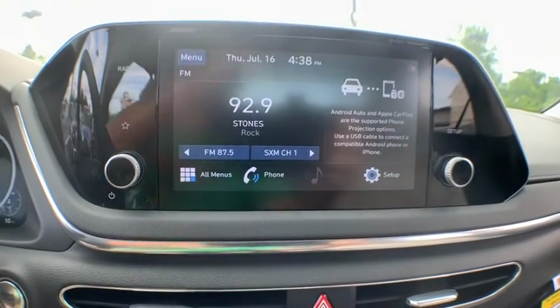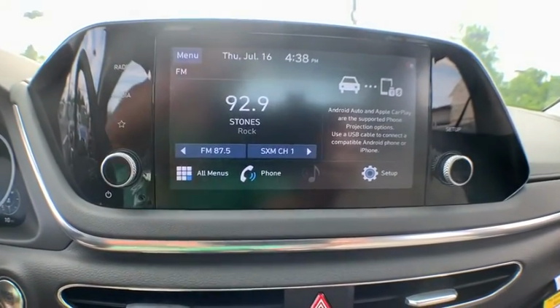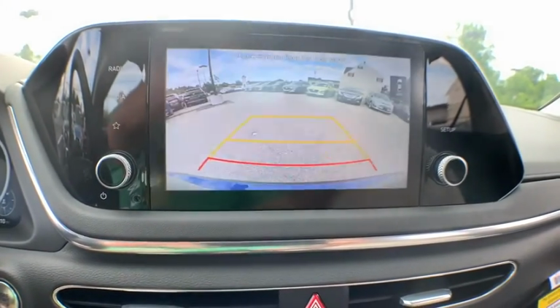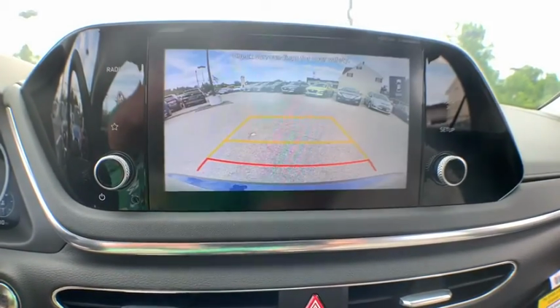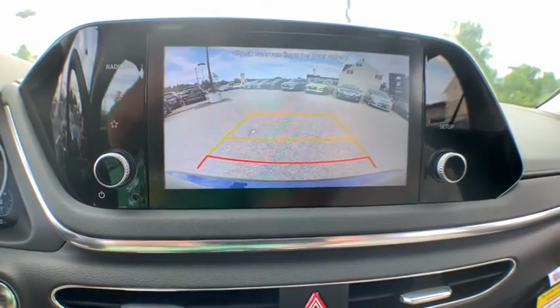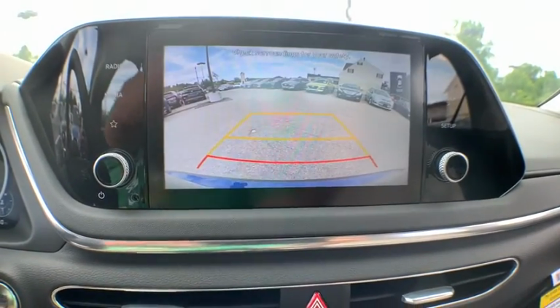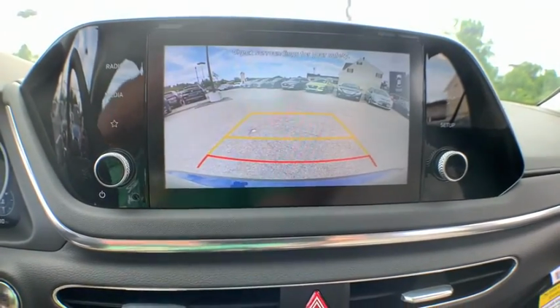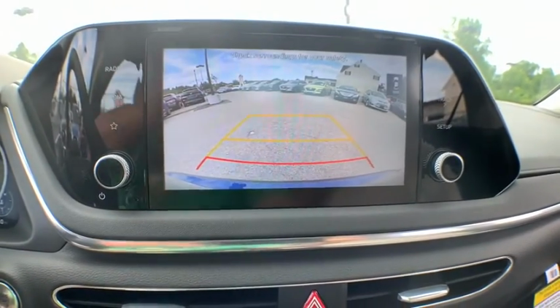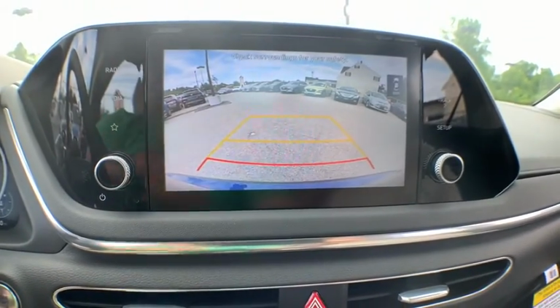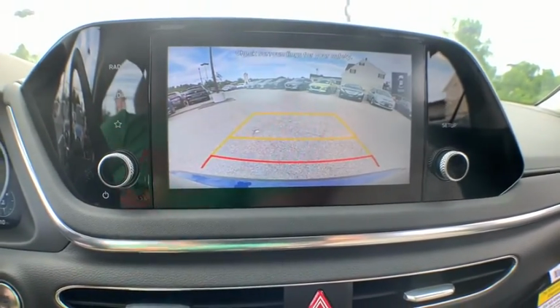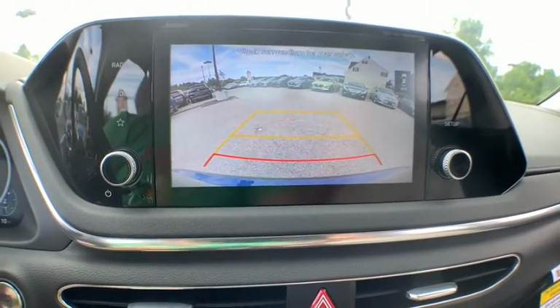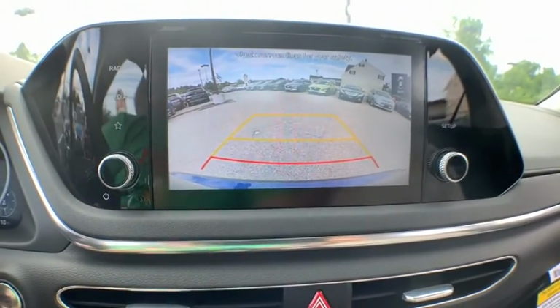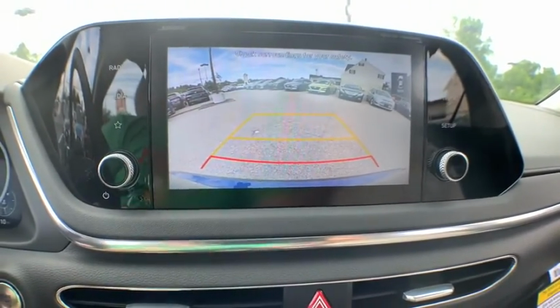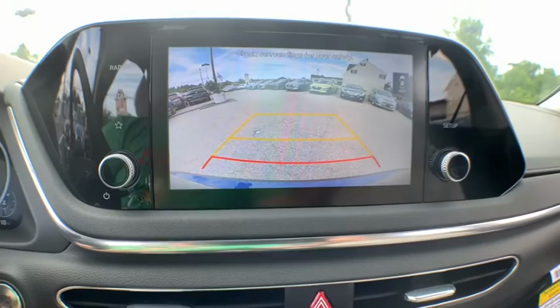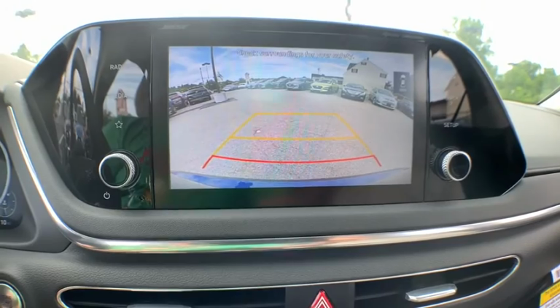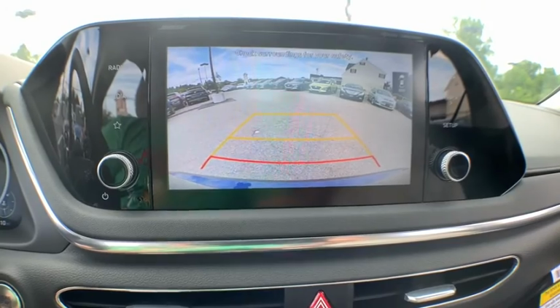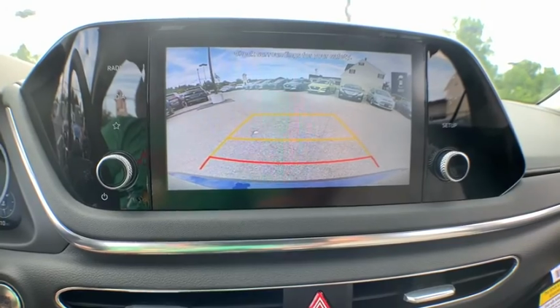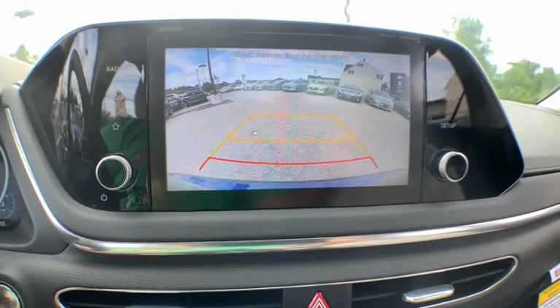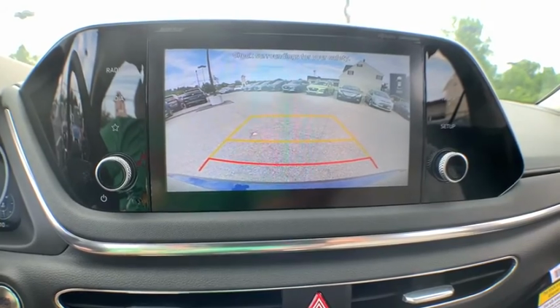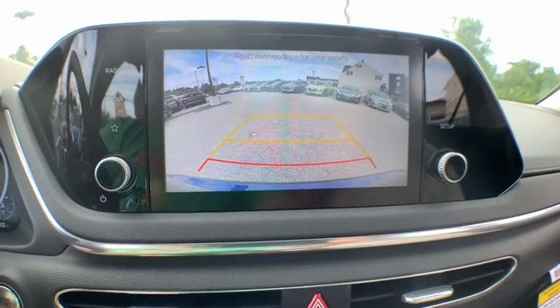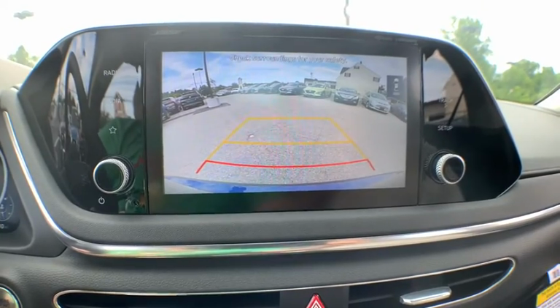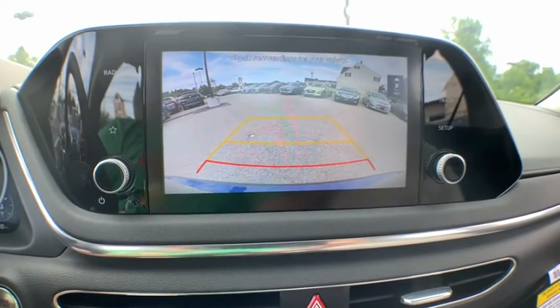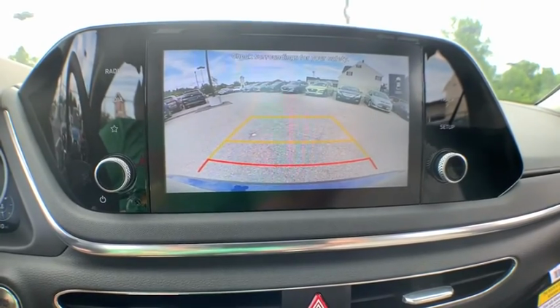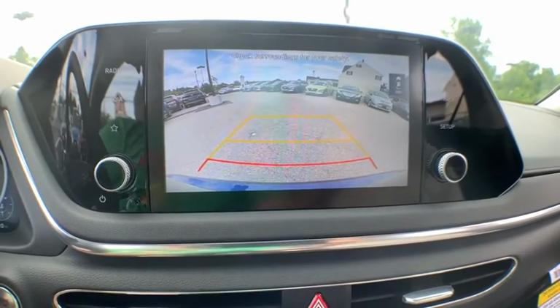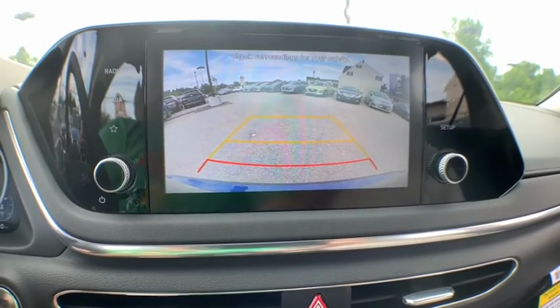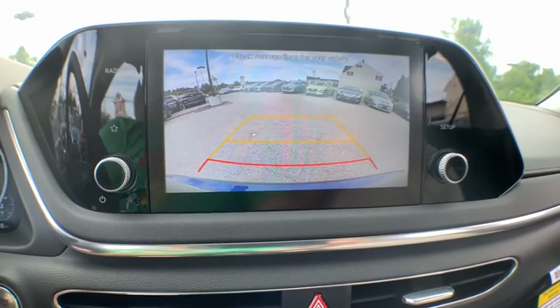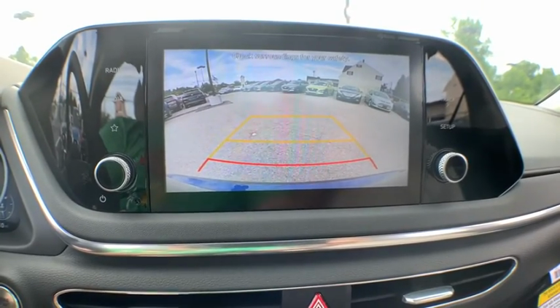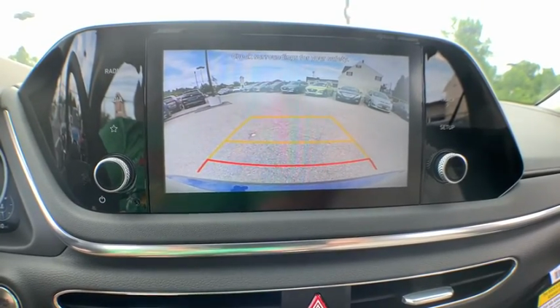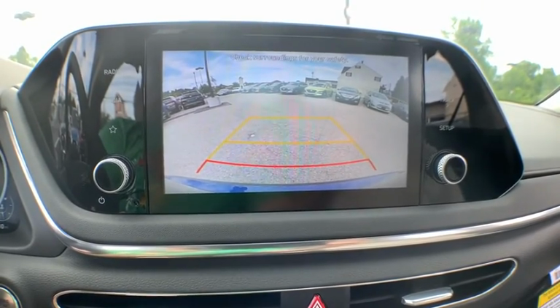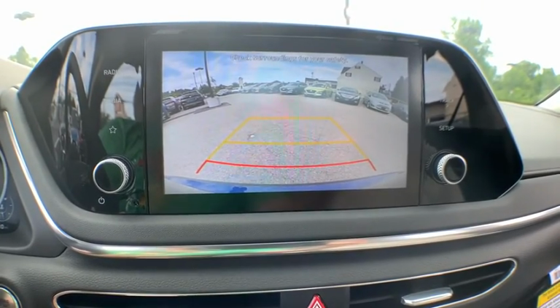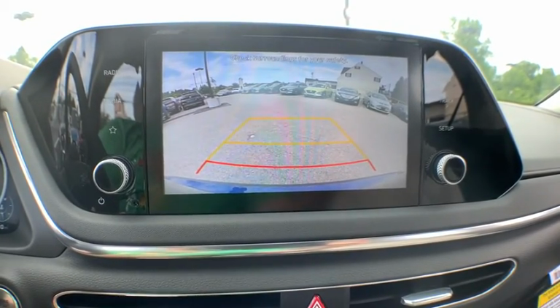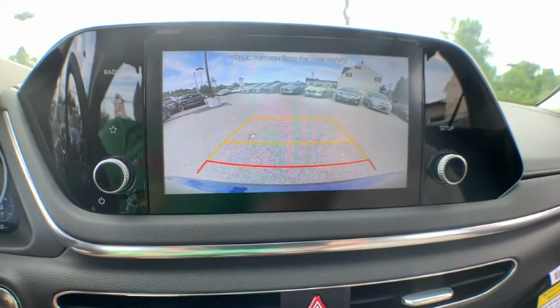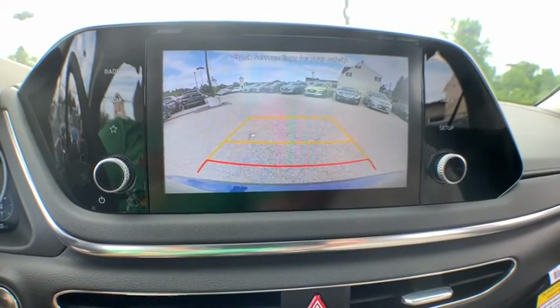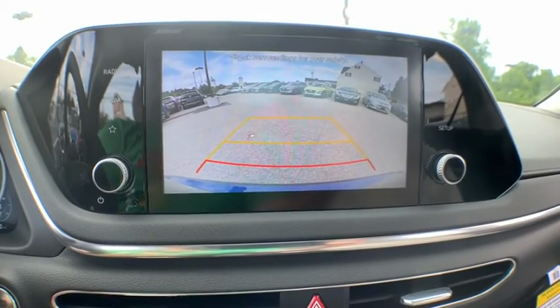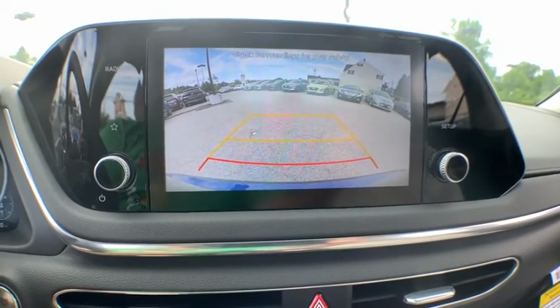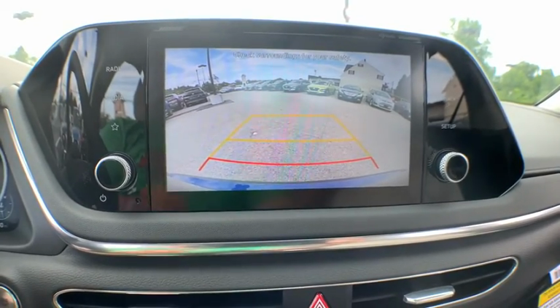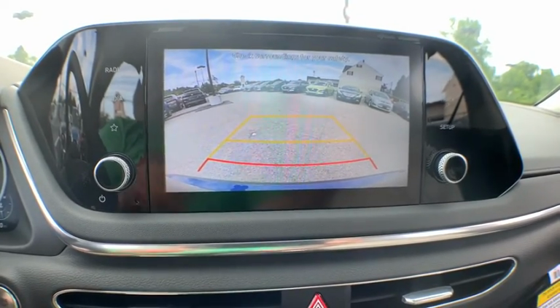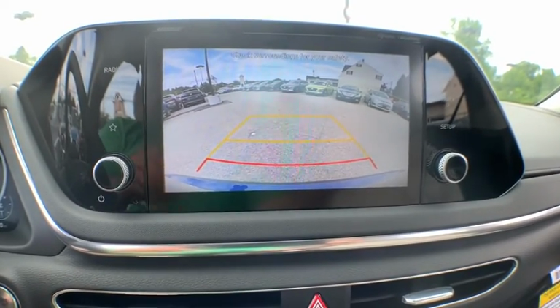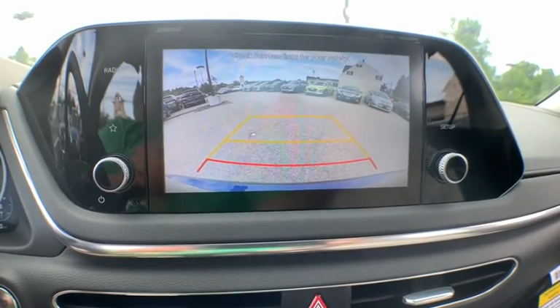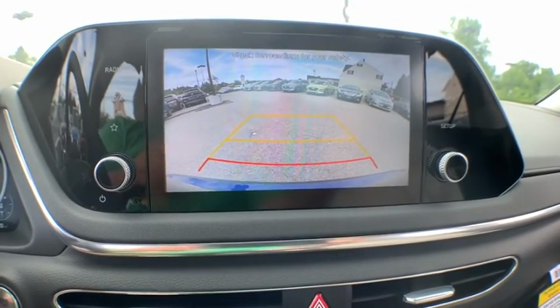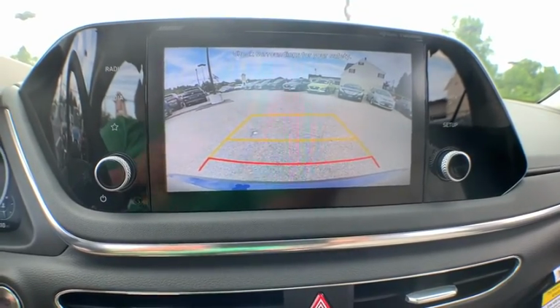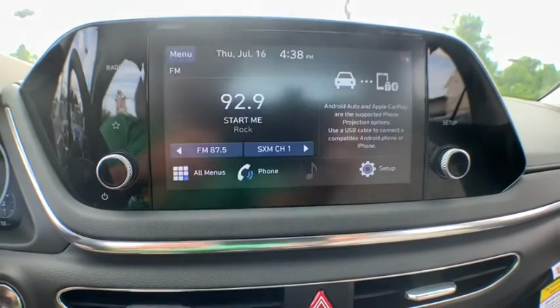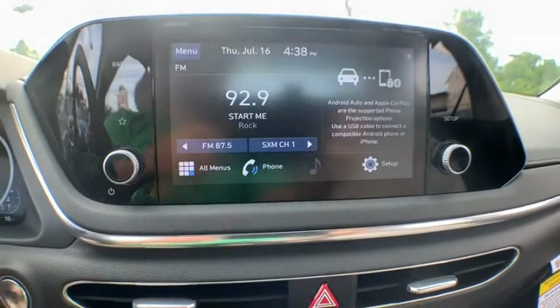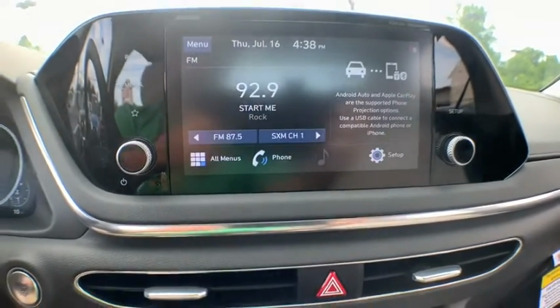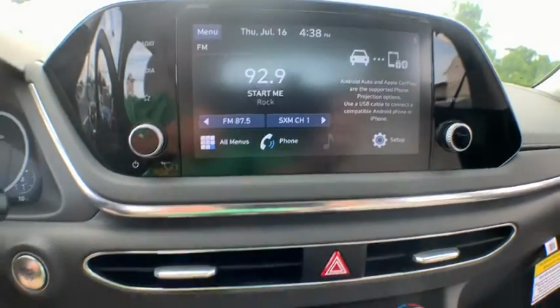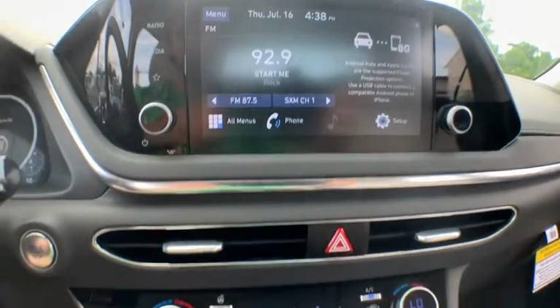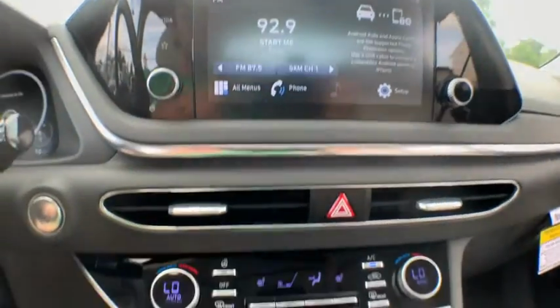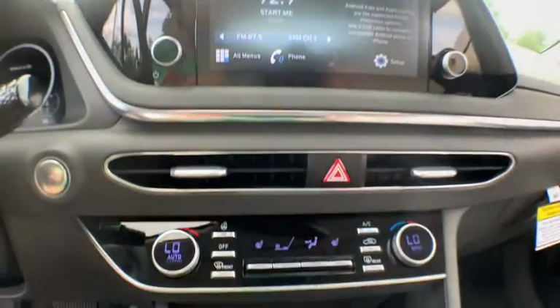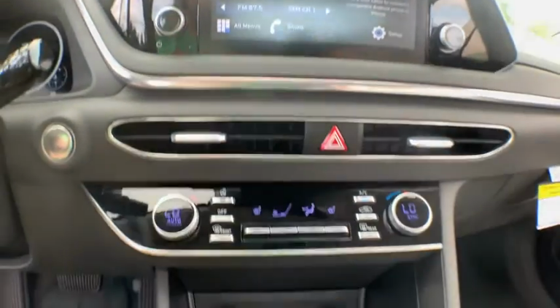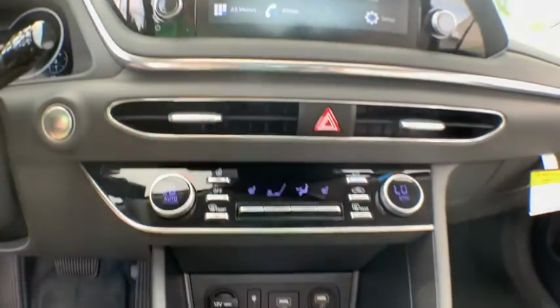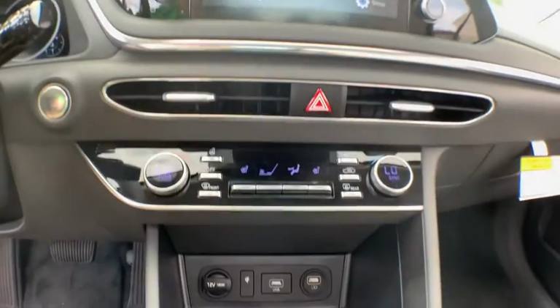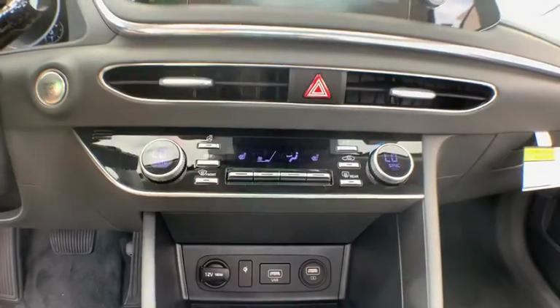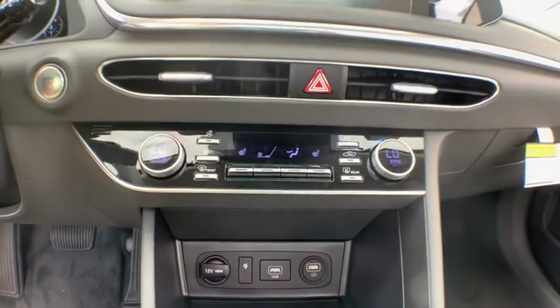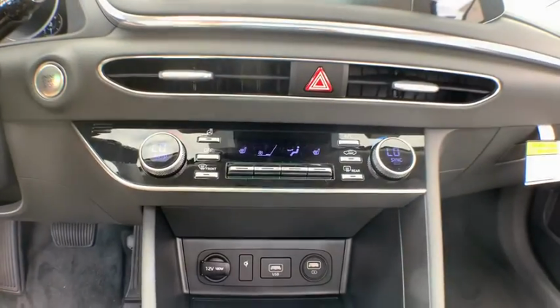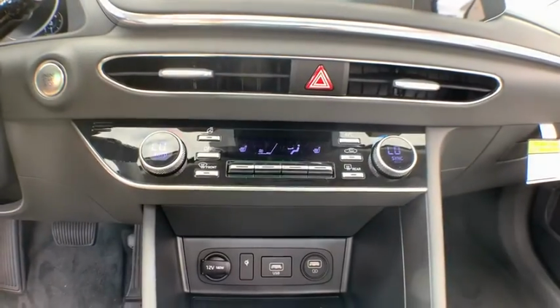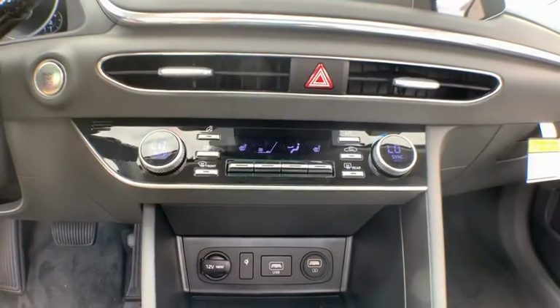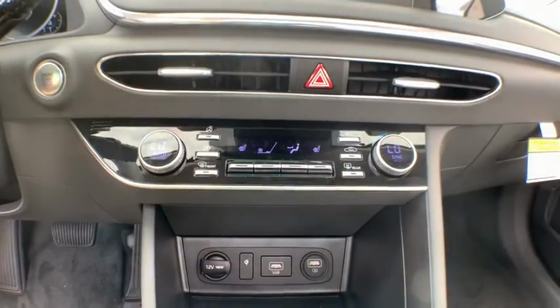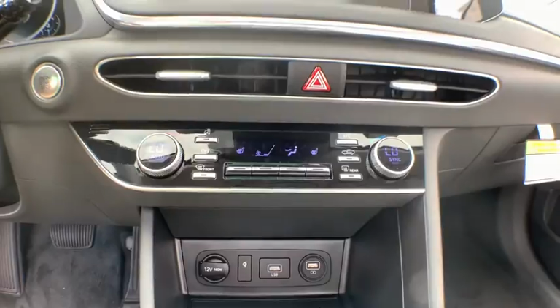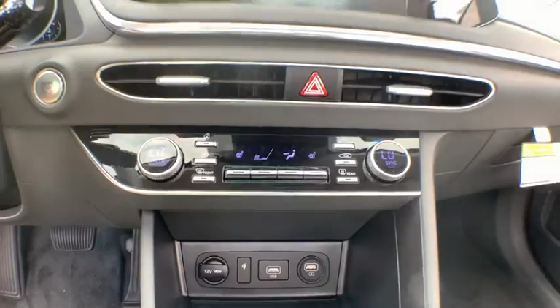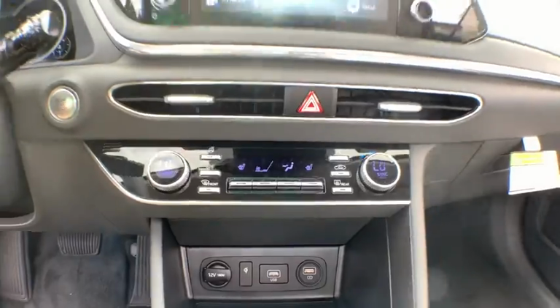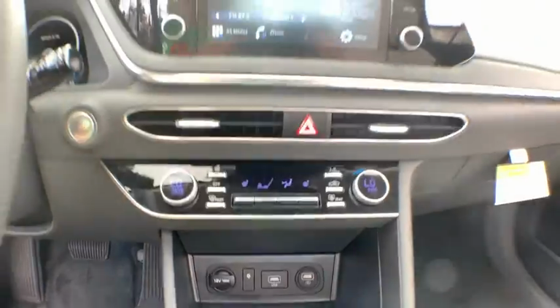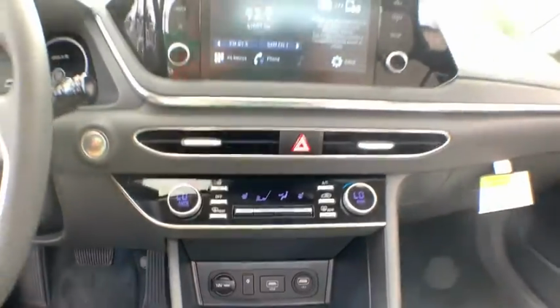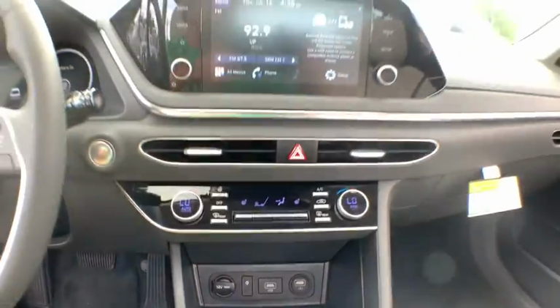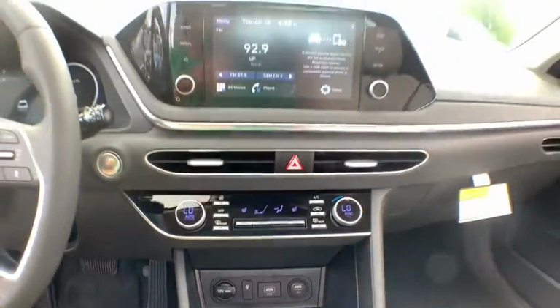Additional features include a trip computer, electronic stability control, heated front seat, heated steering wheel, rear window defroster, and security system.